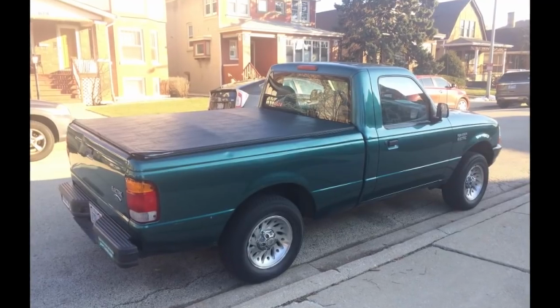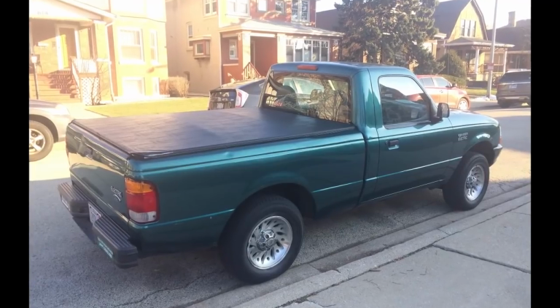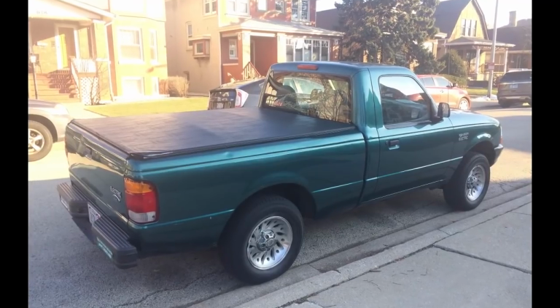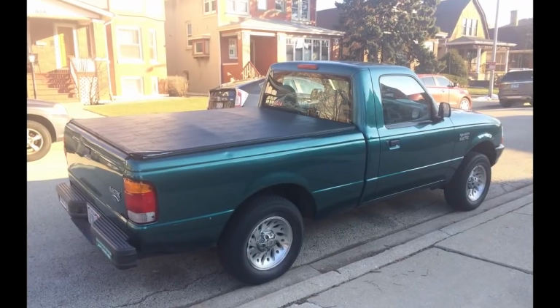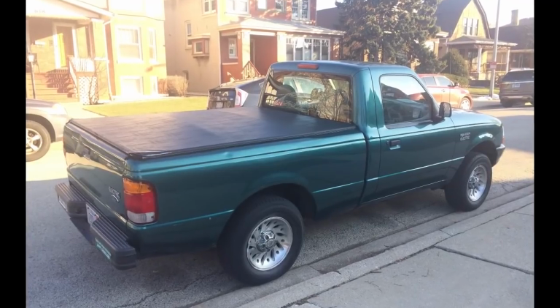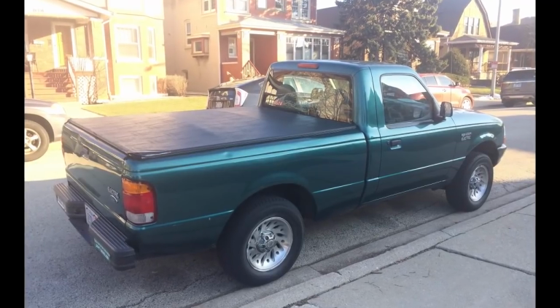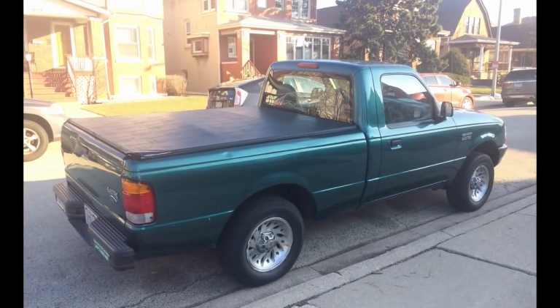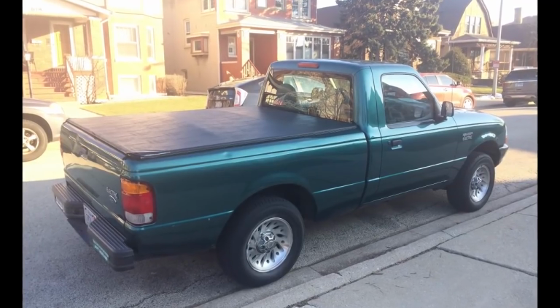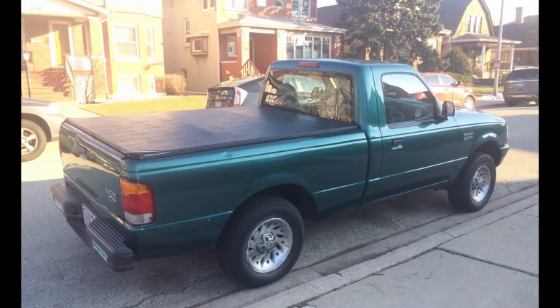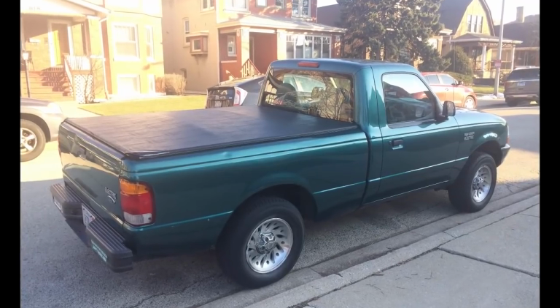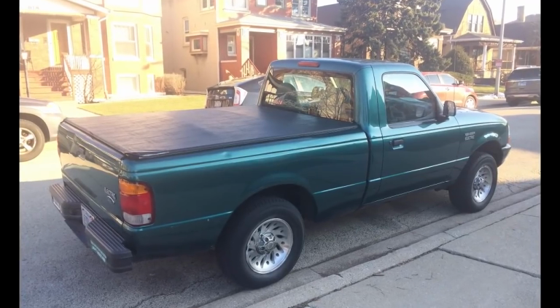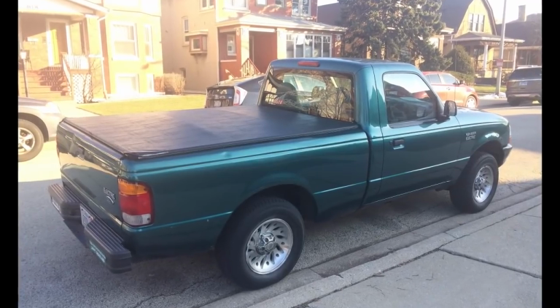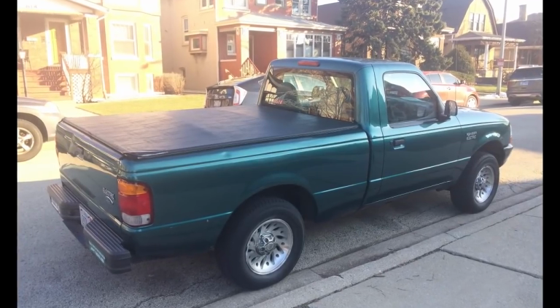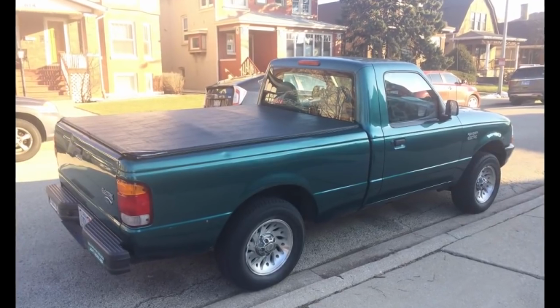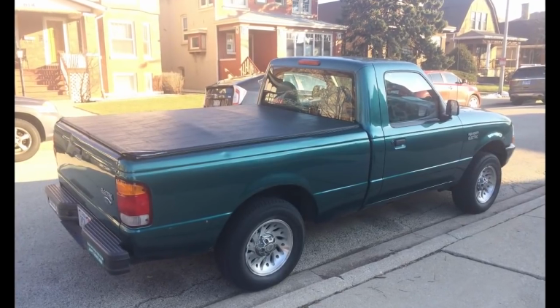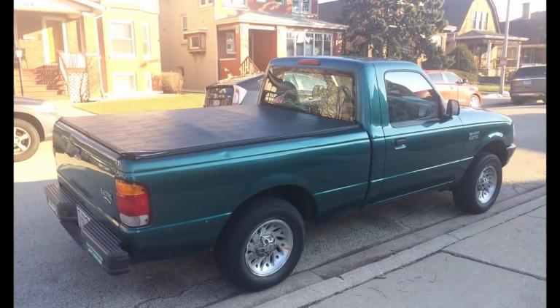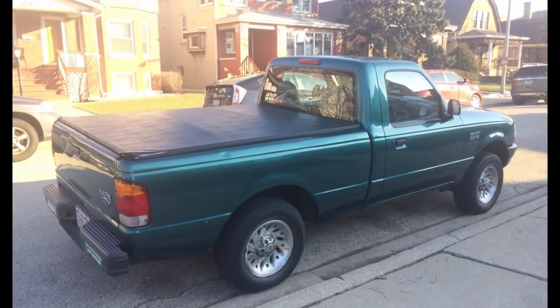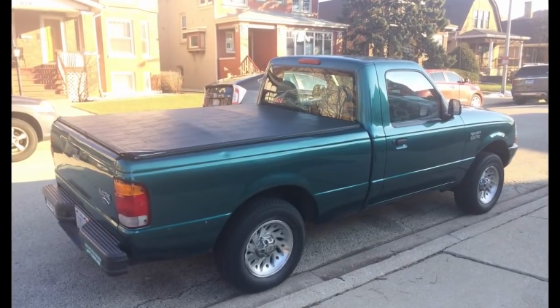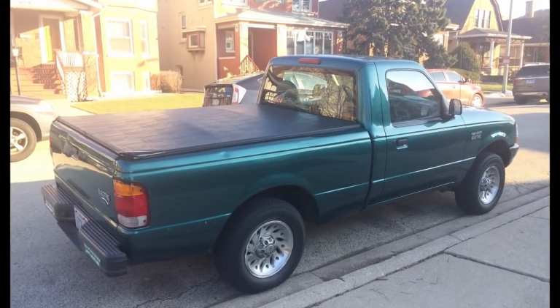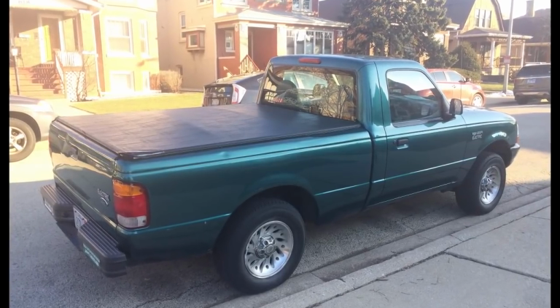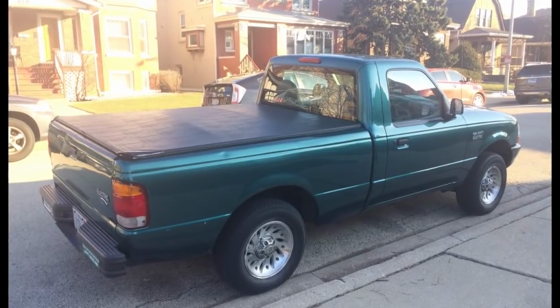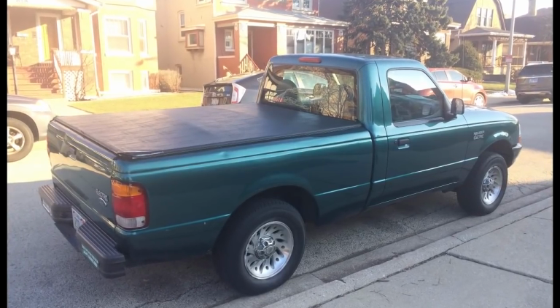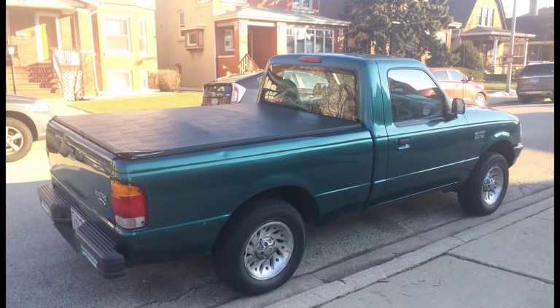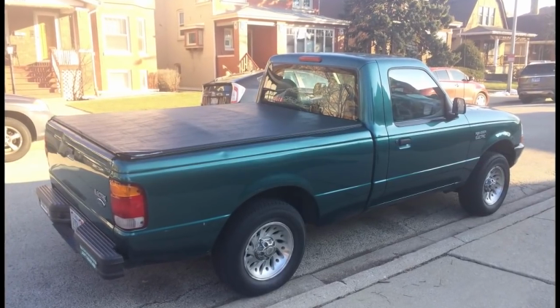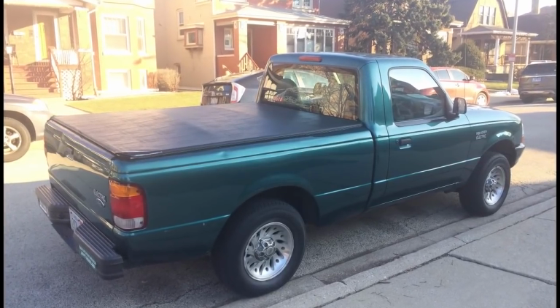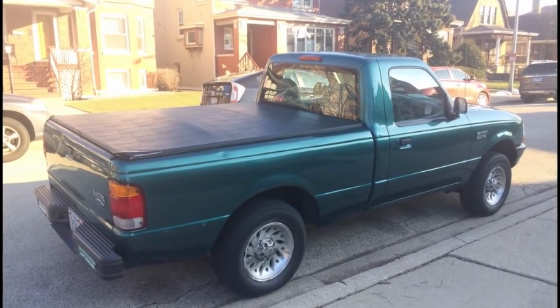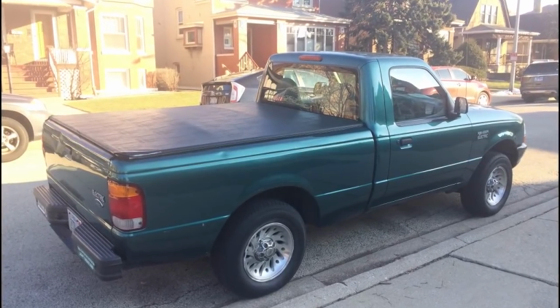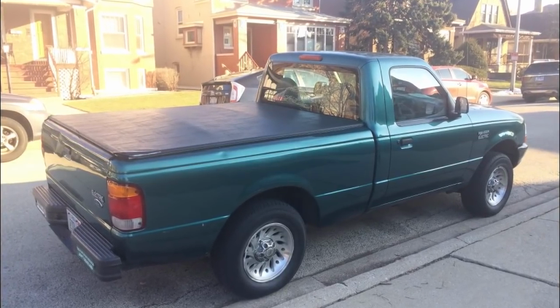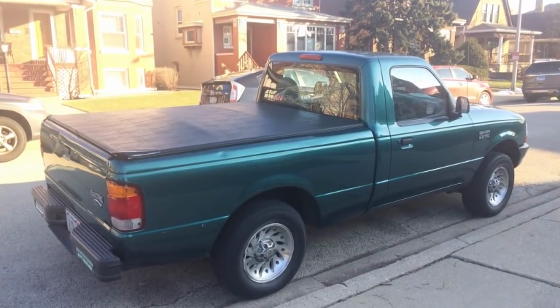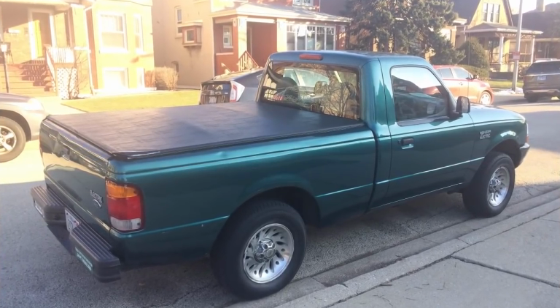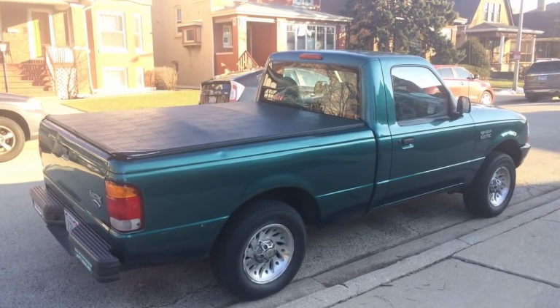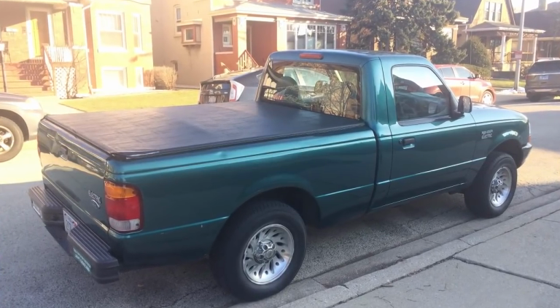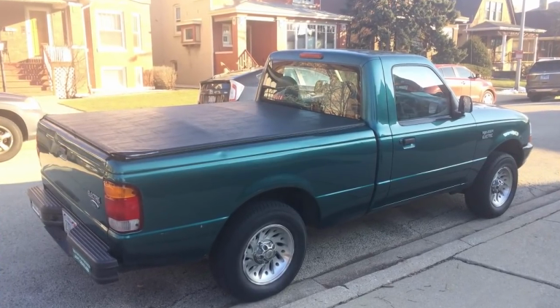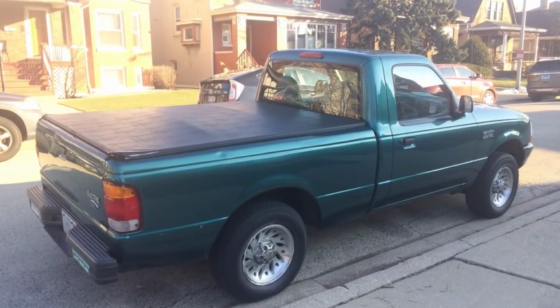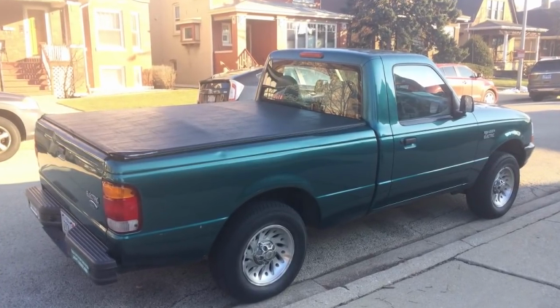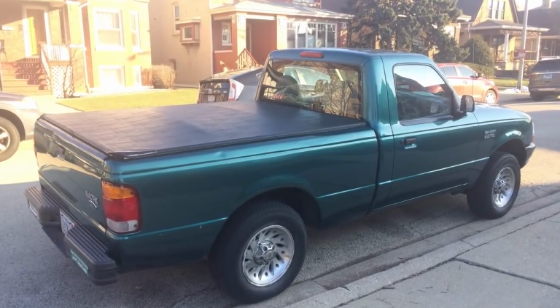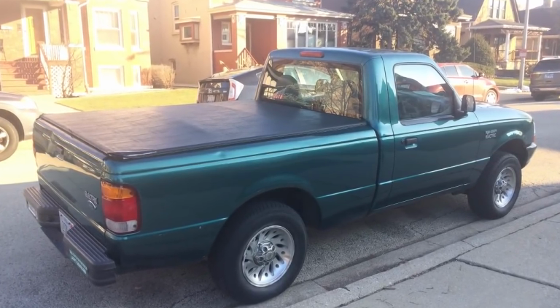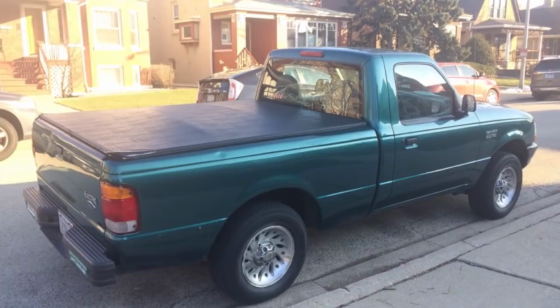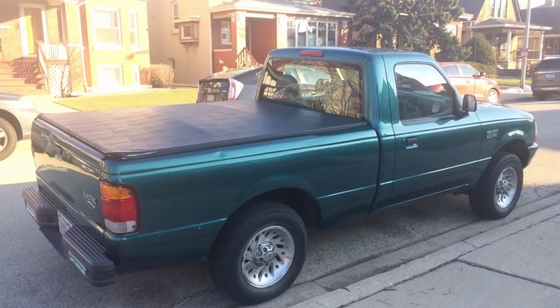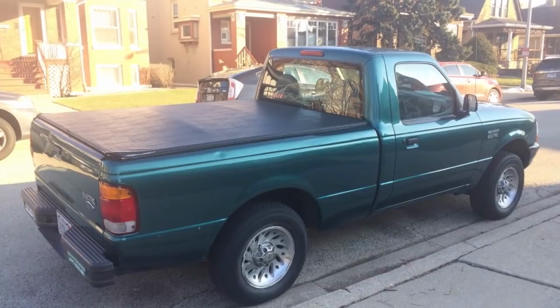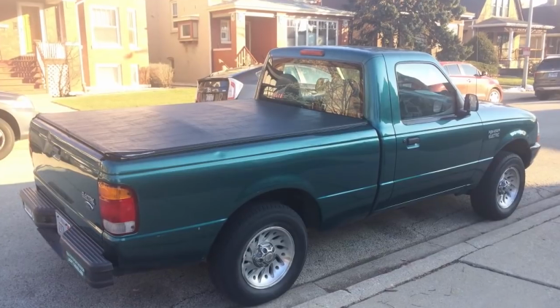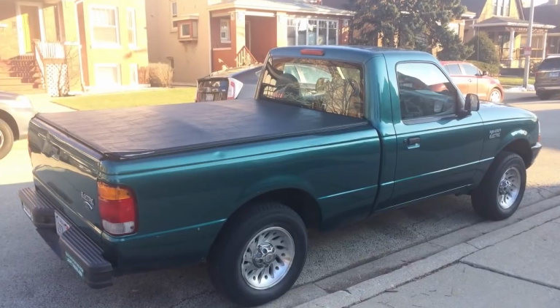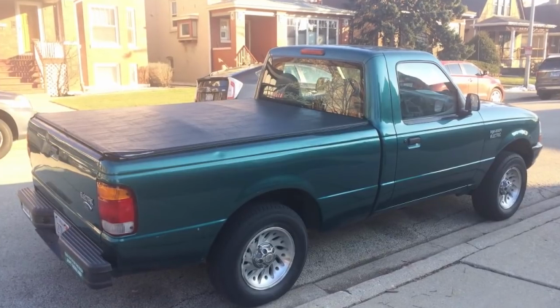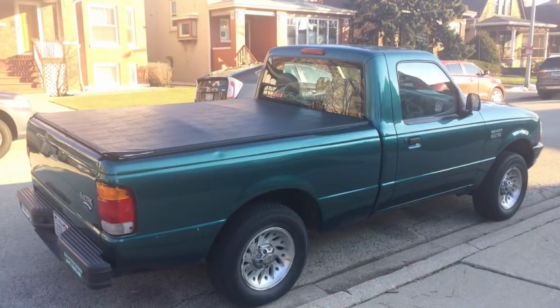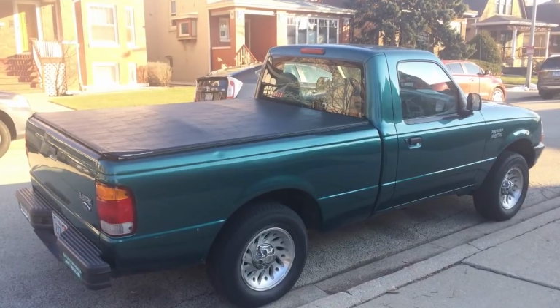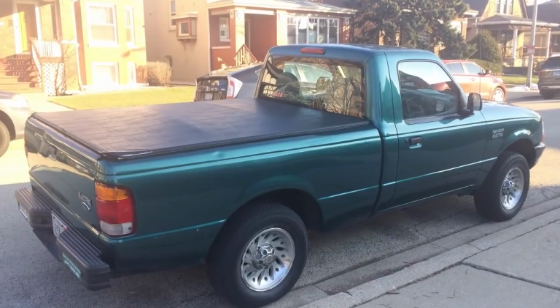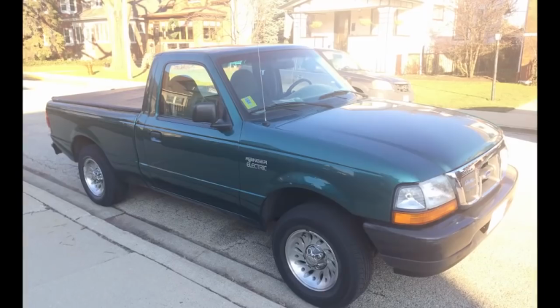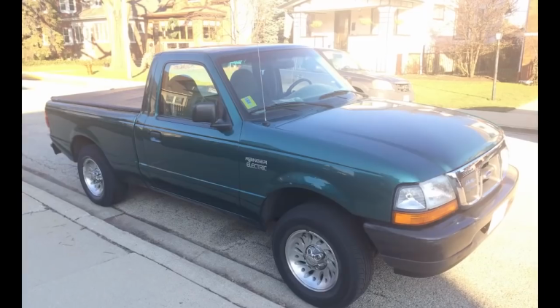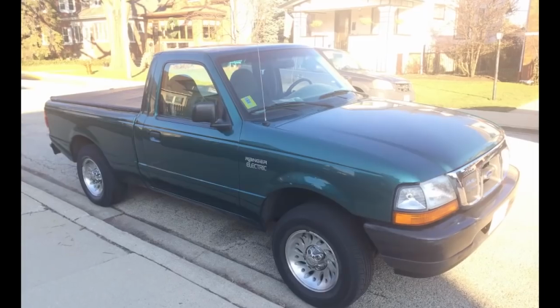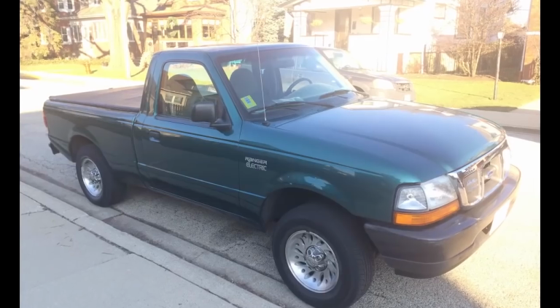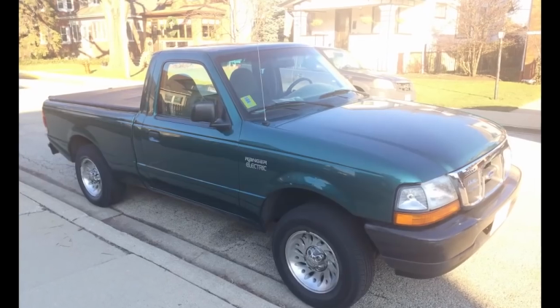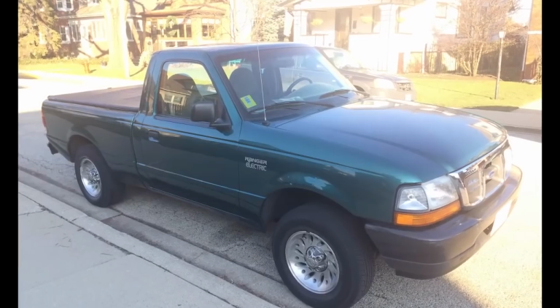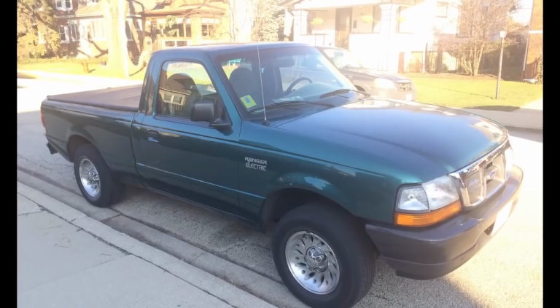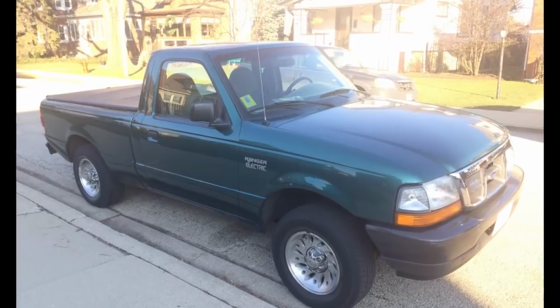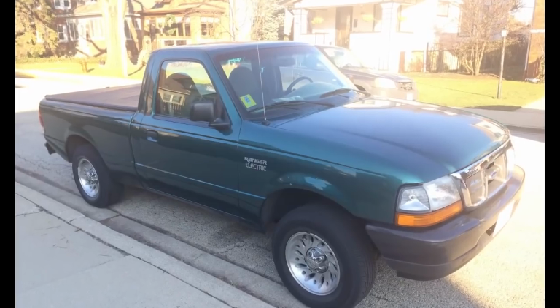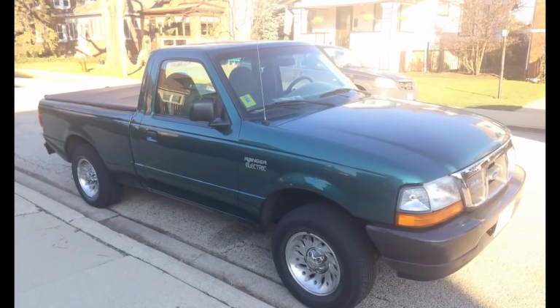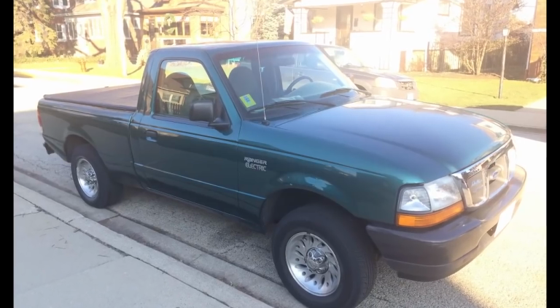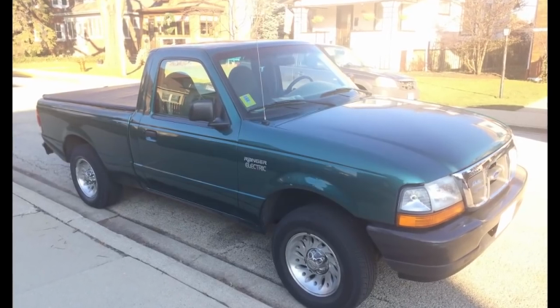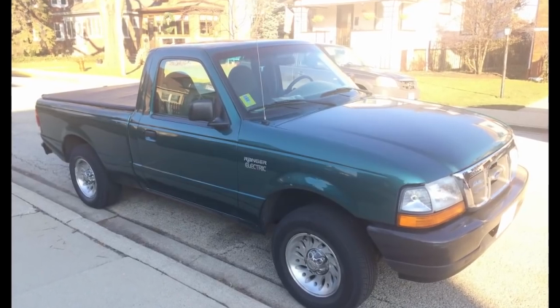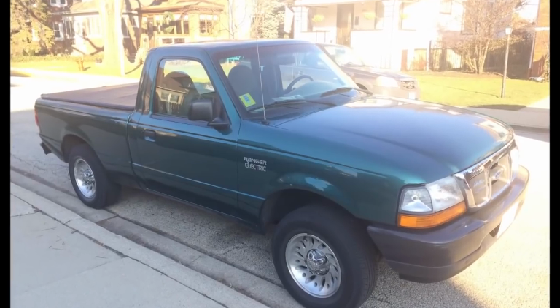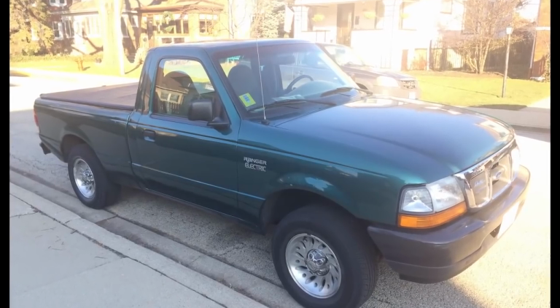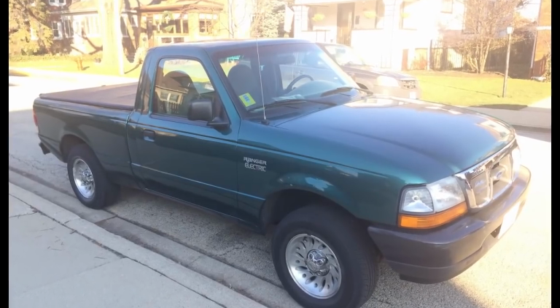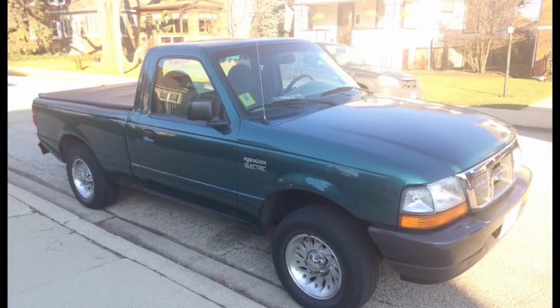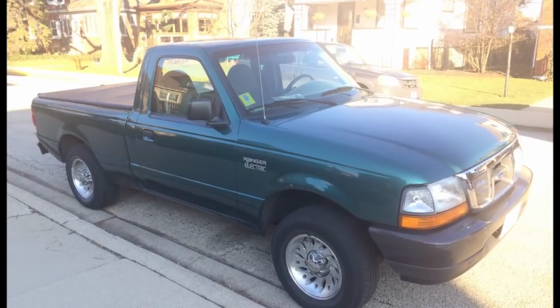I finally got there and got to see the truck in person. Looks pretty good on this side, but on the driver's side there were definitely a few dings and scratches.